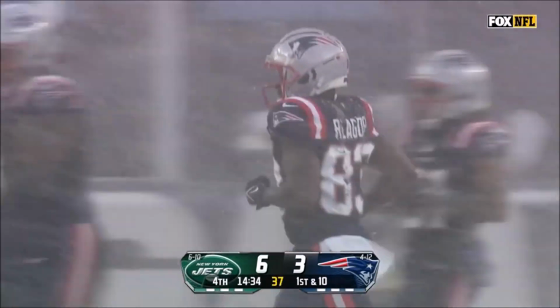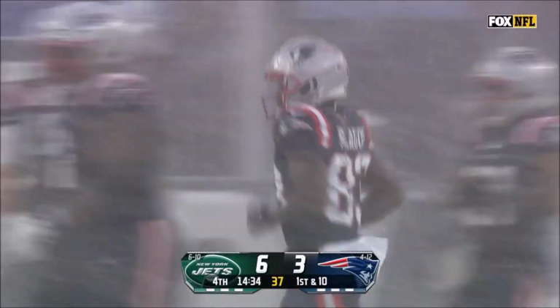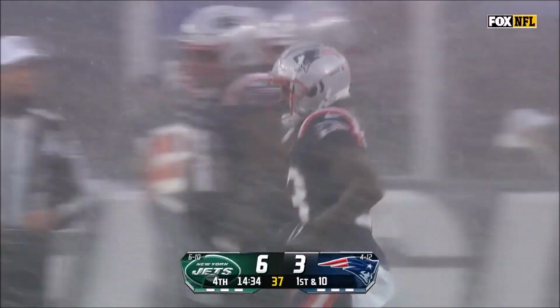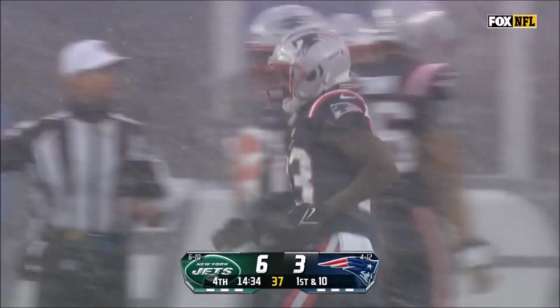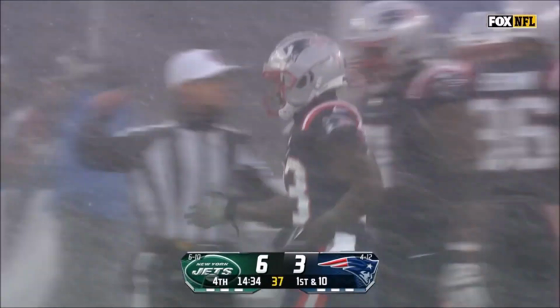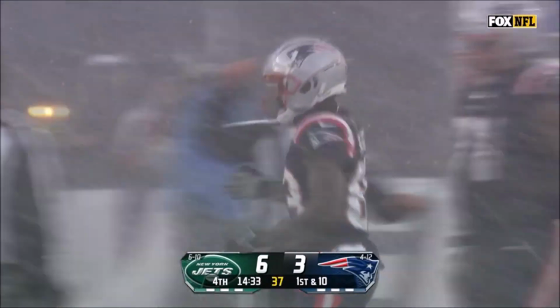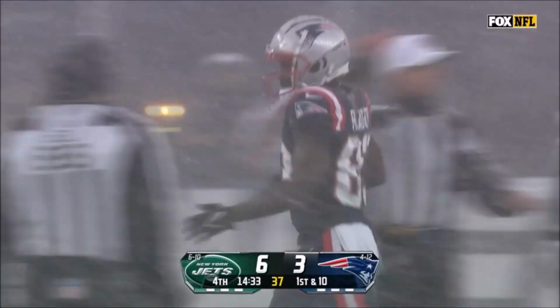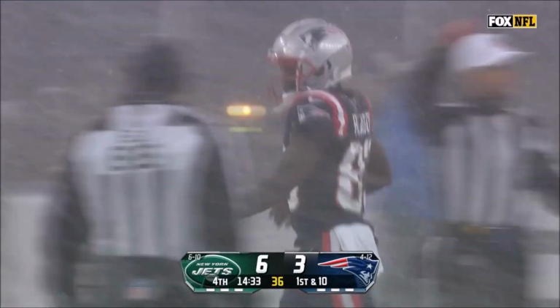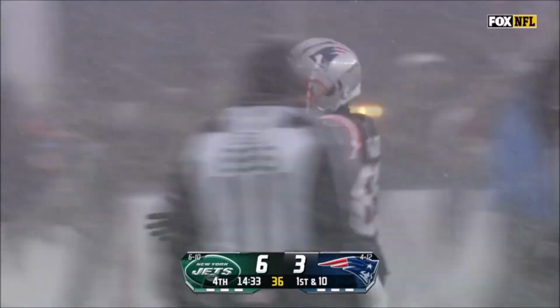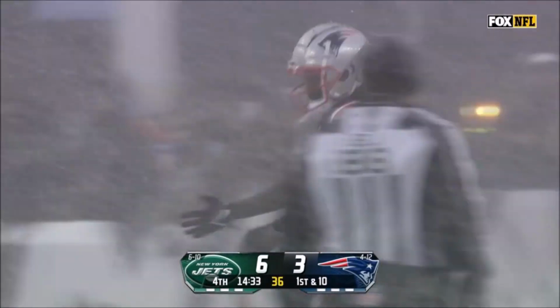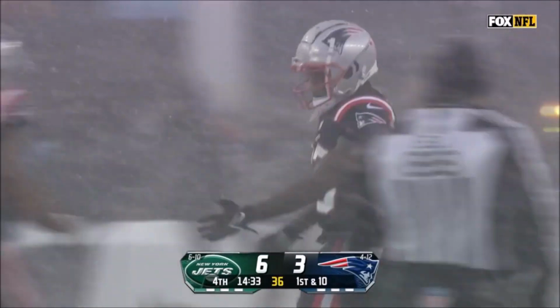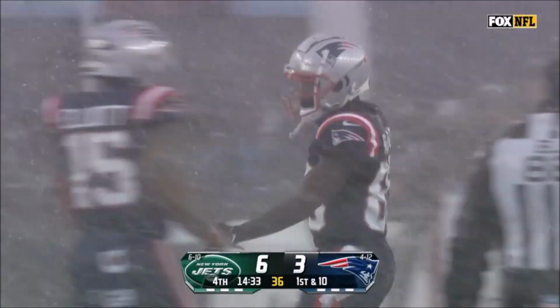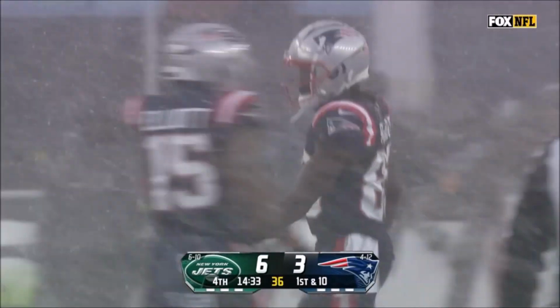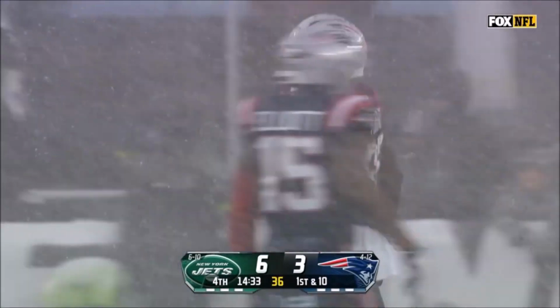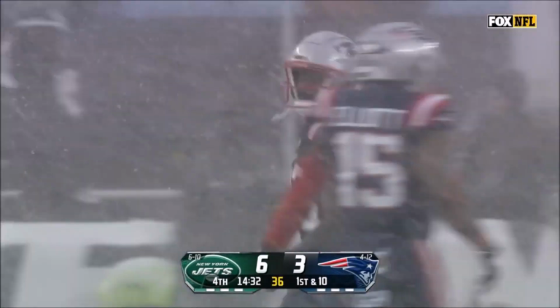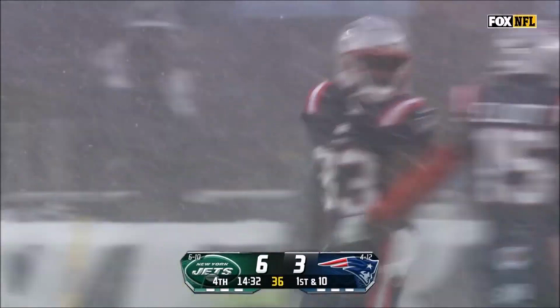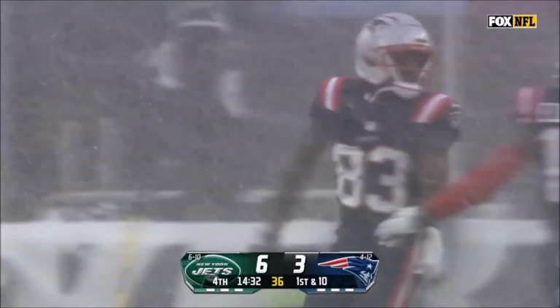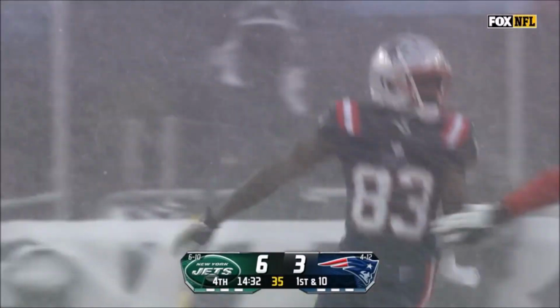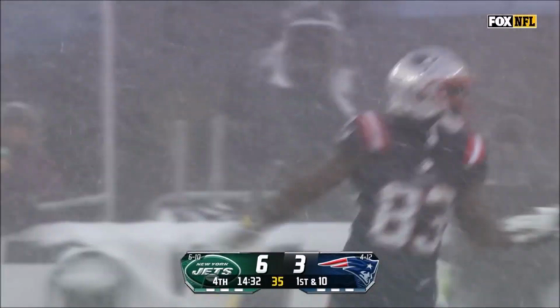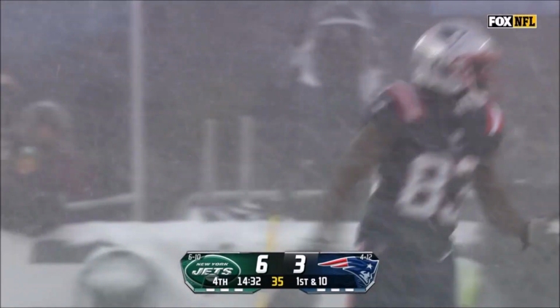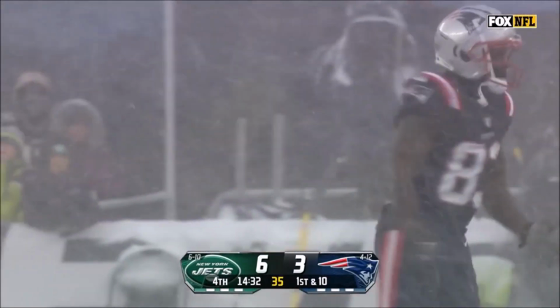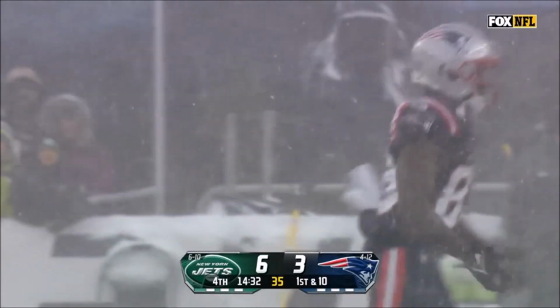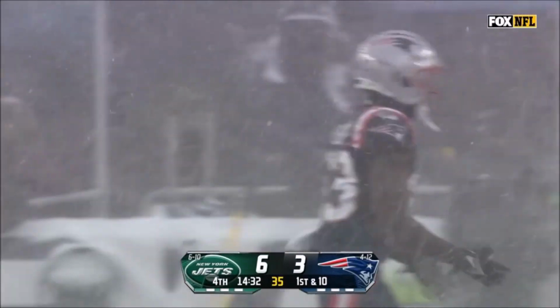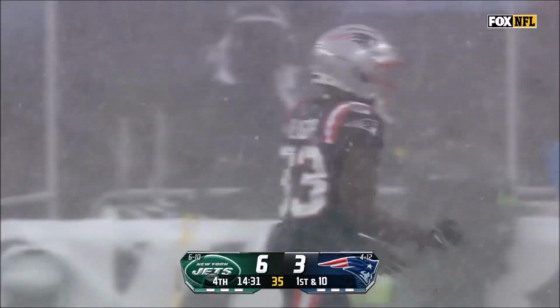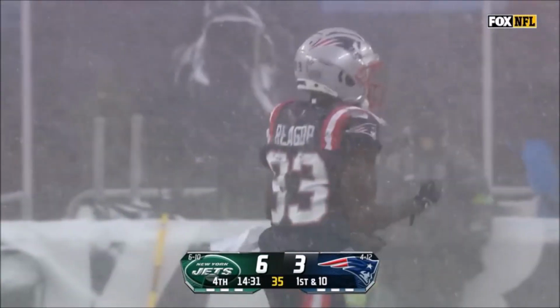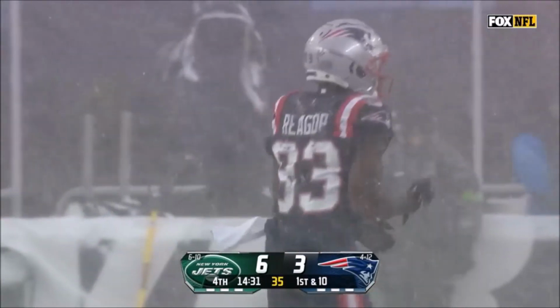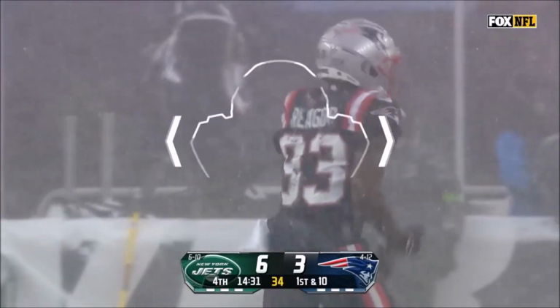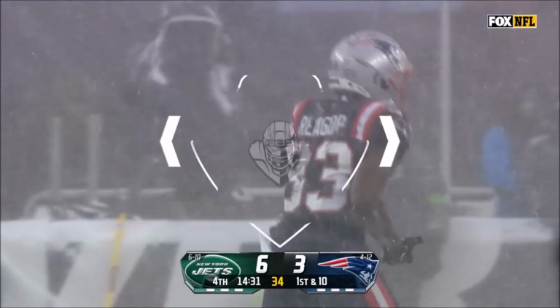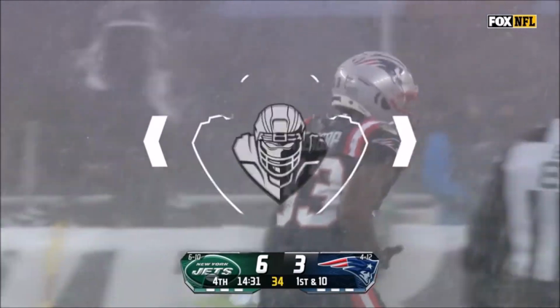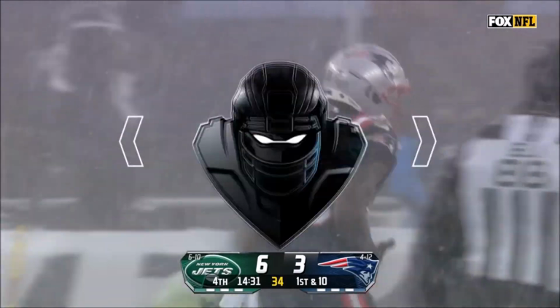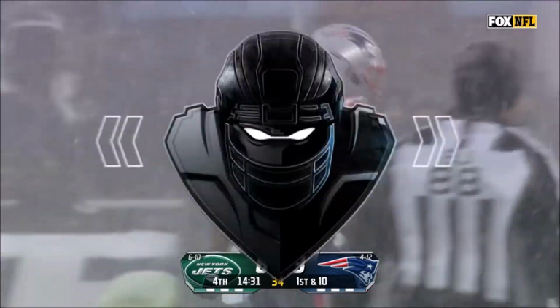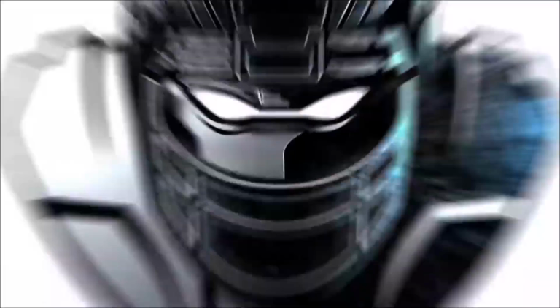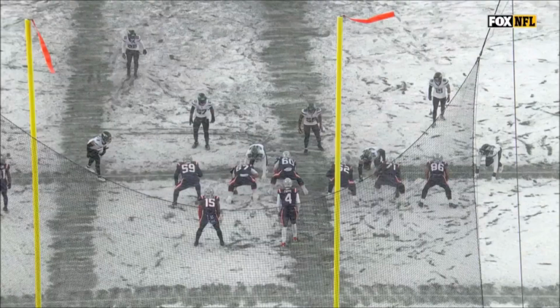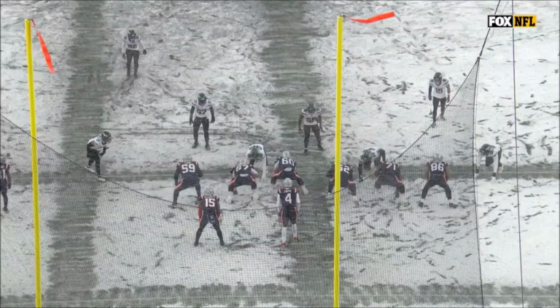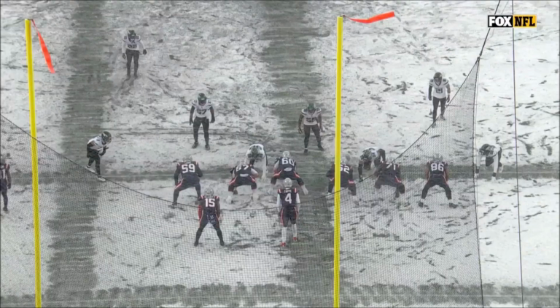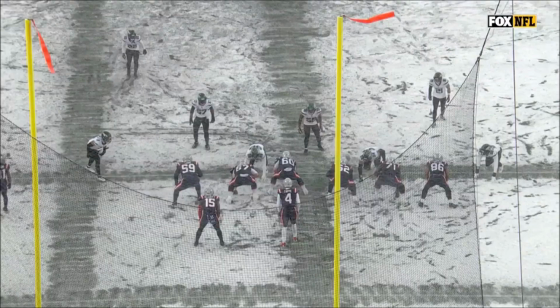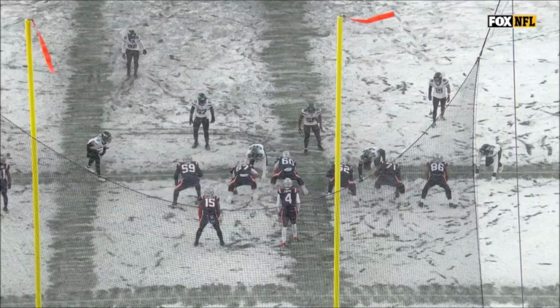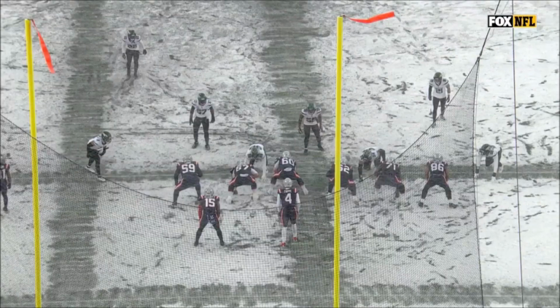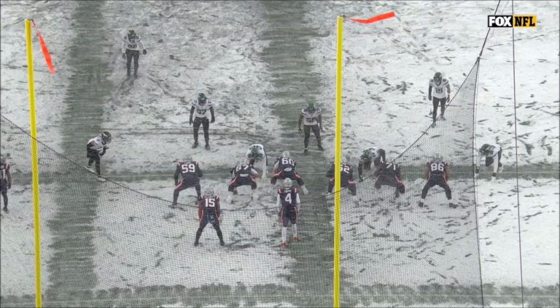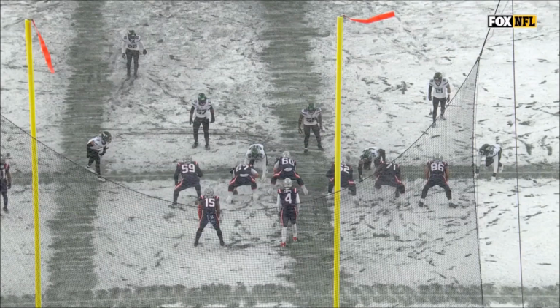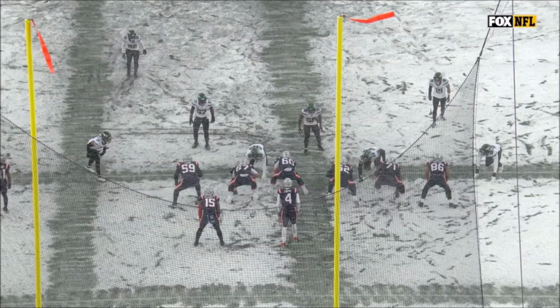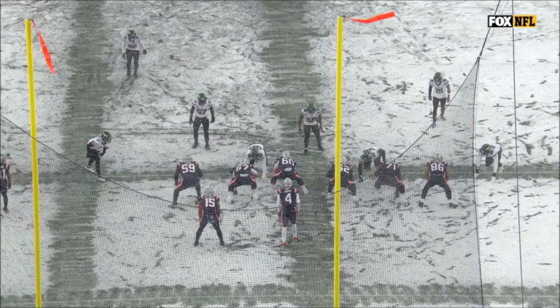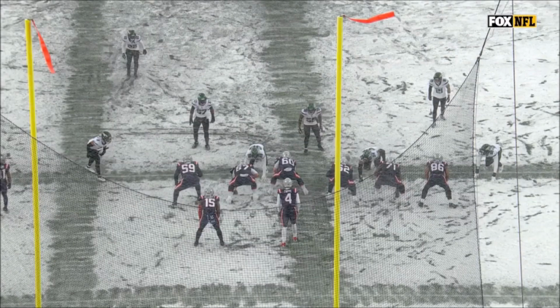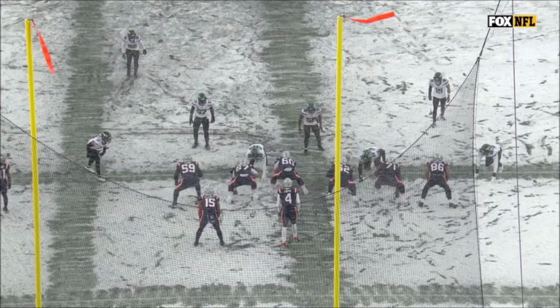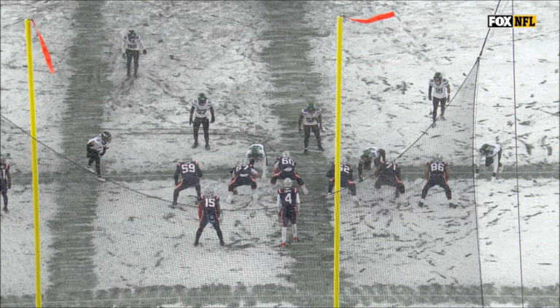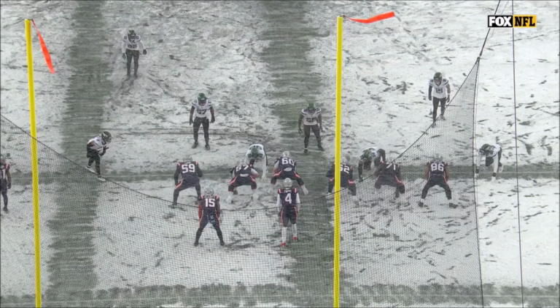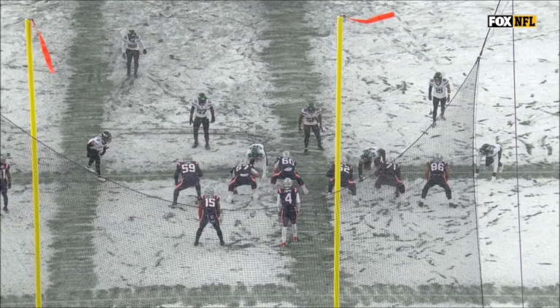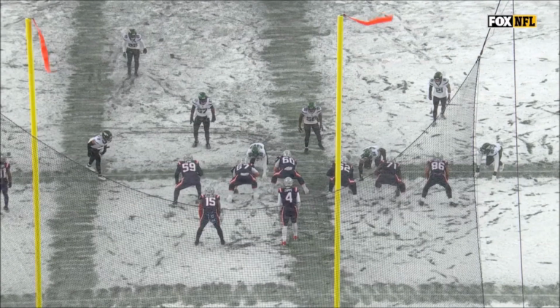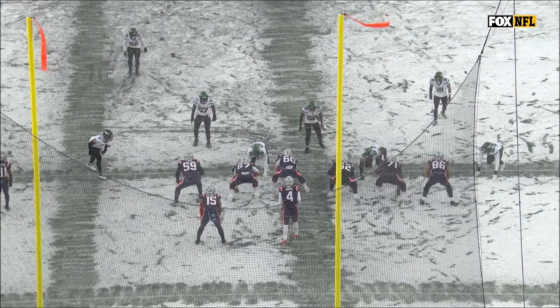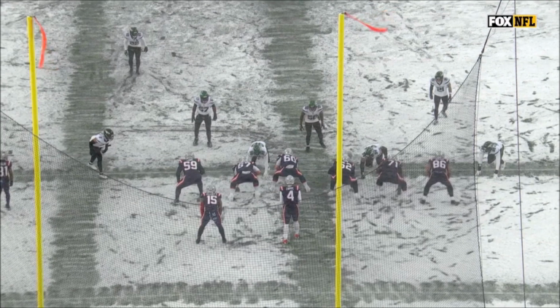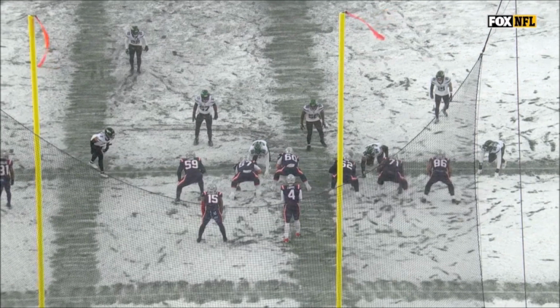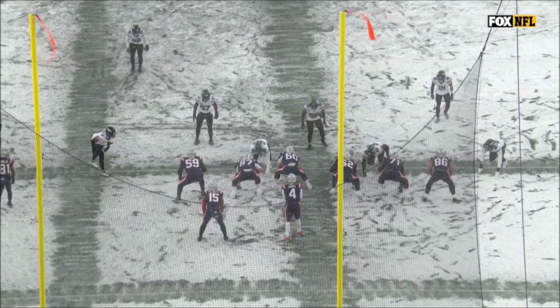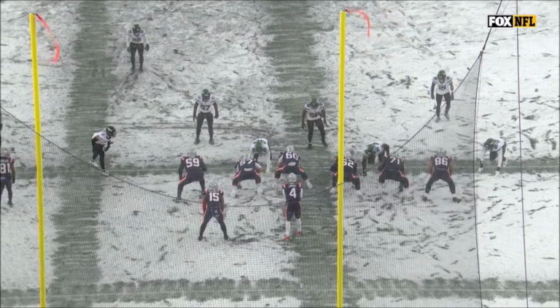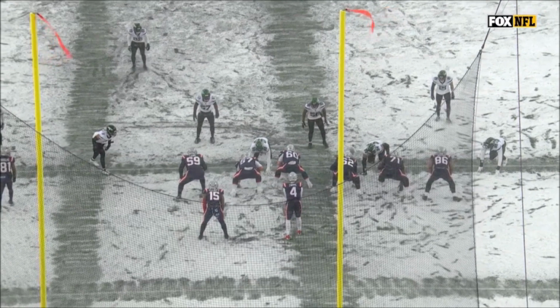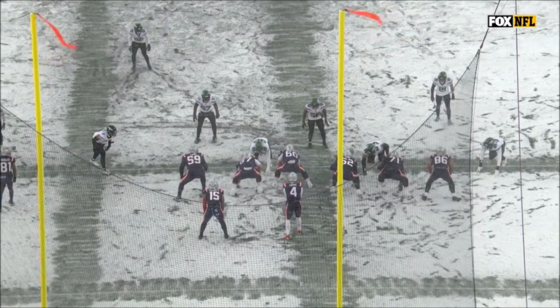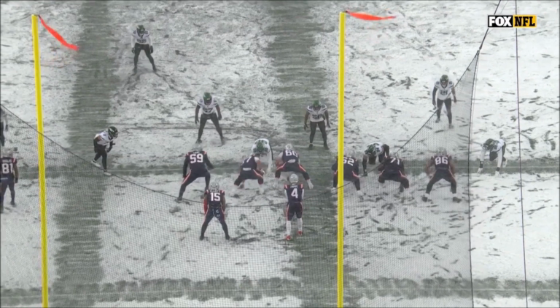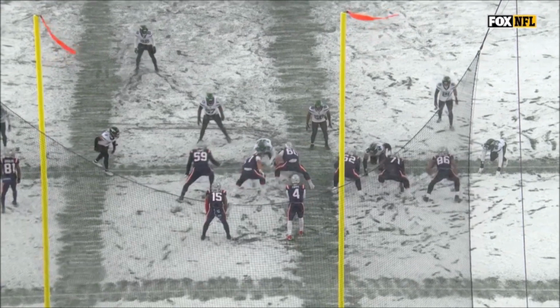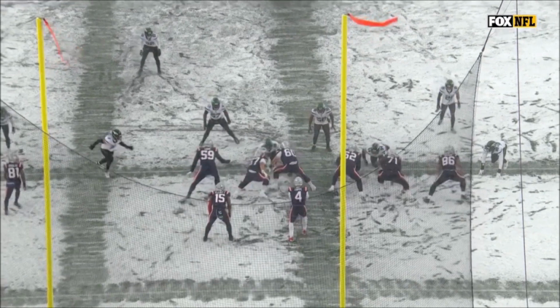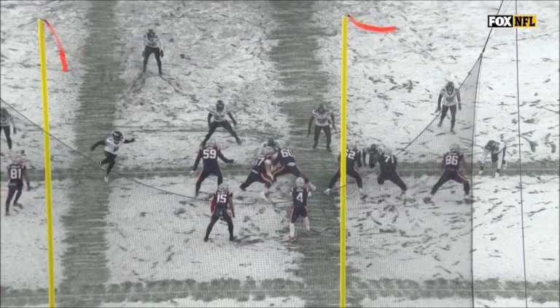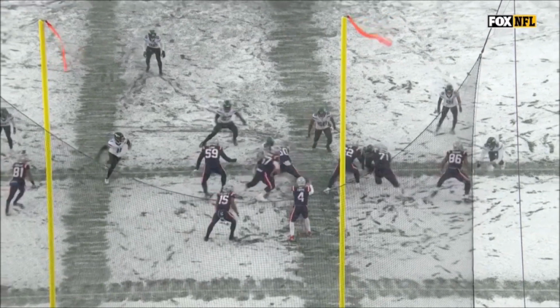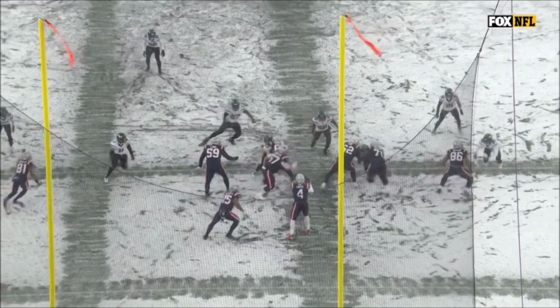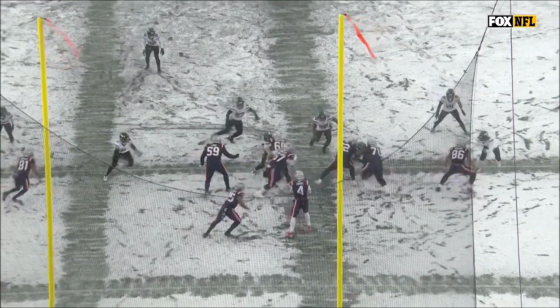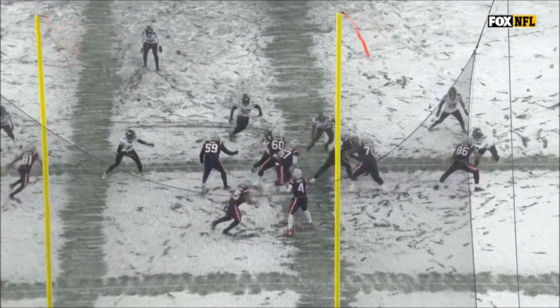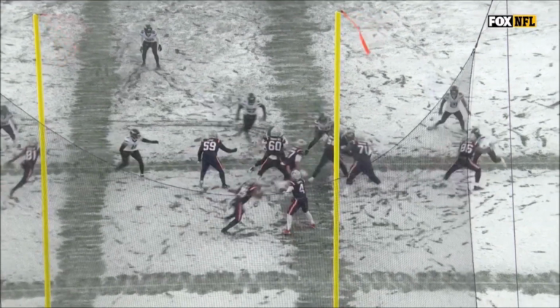Jalen Rager gives it on the other side of the field. That was Jalen Rager from Elliott.